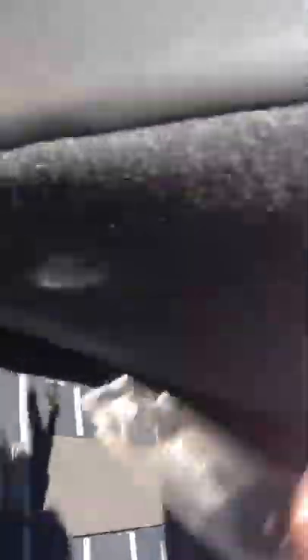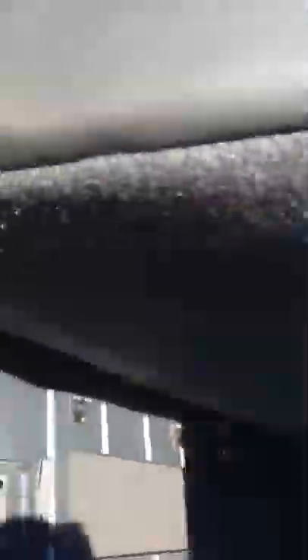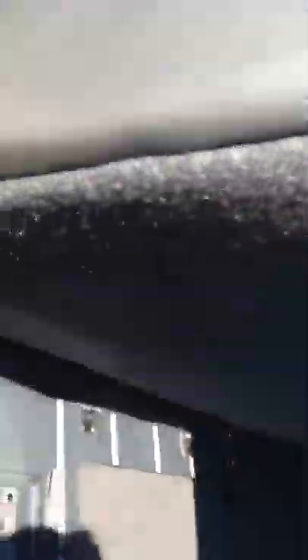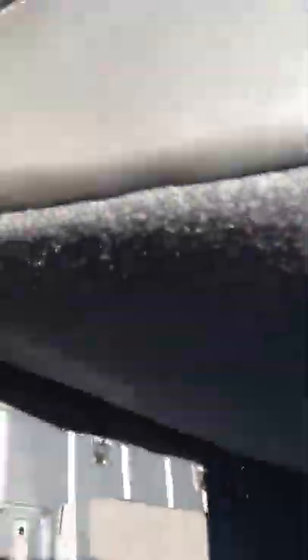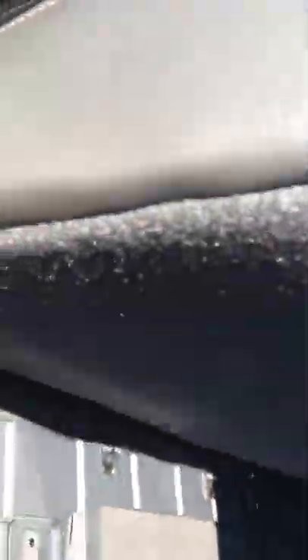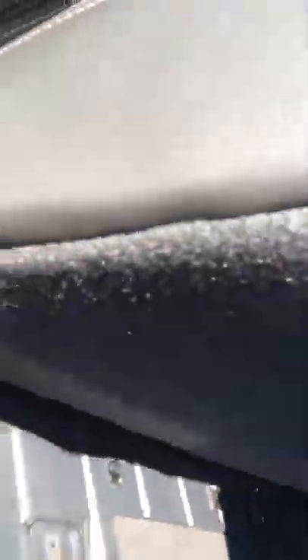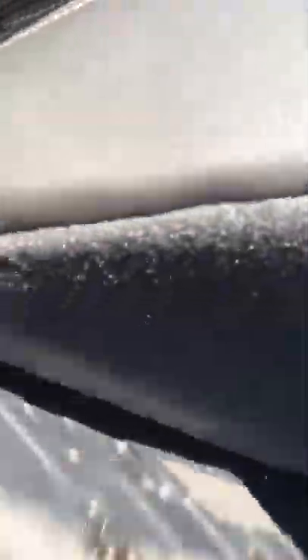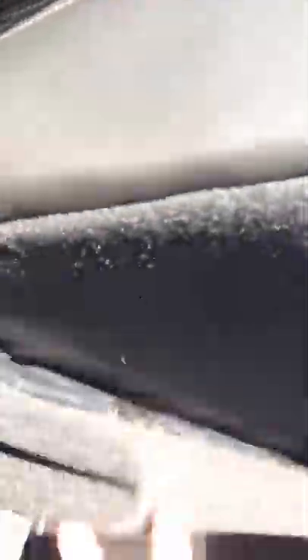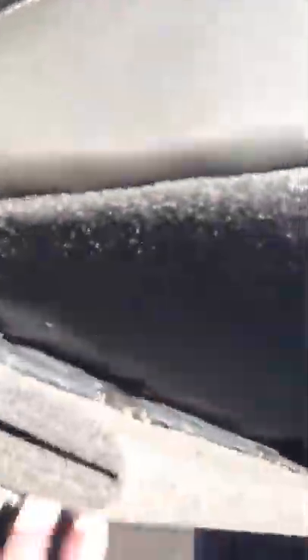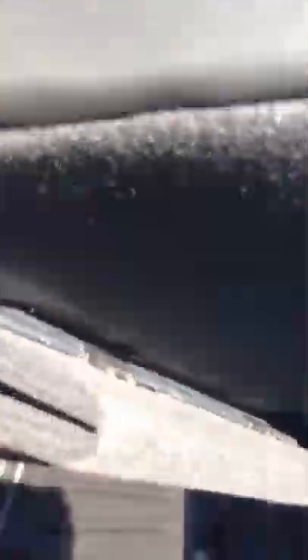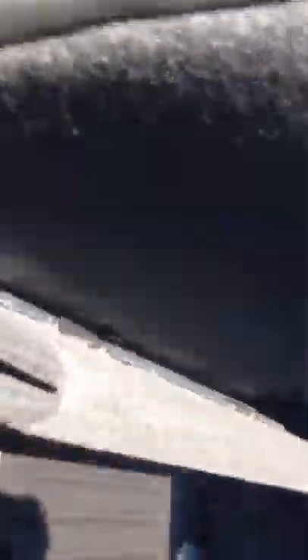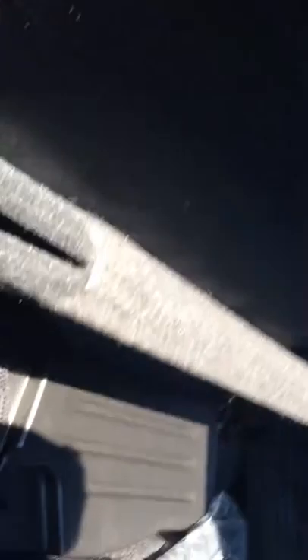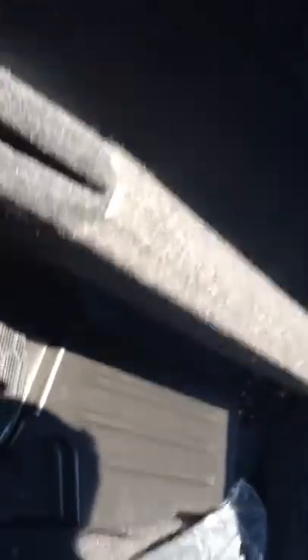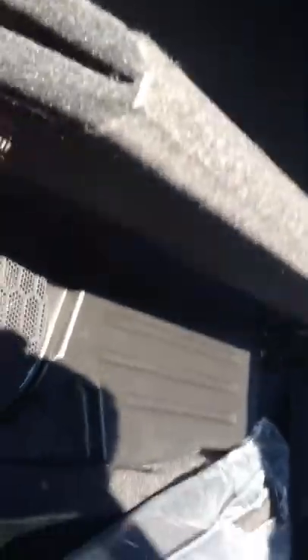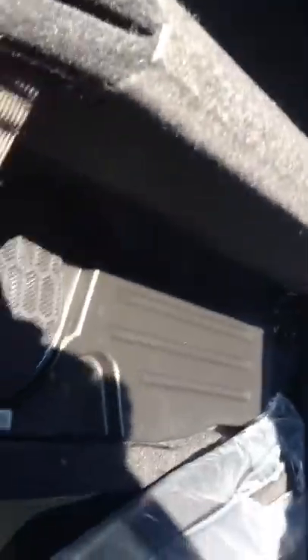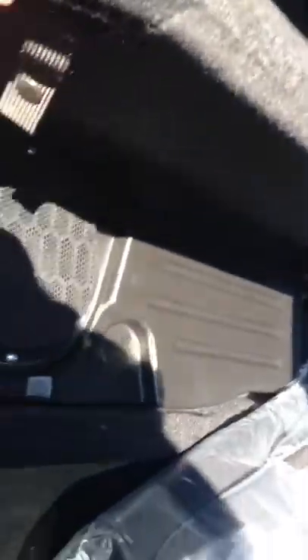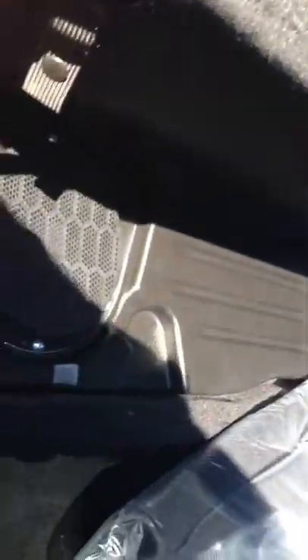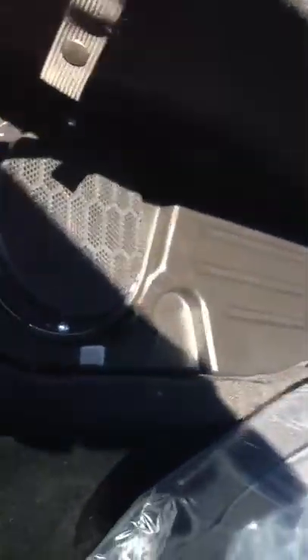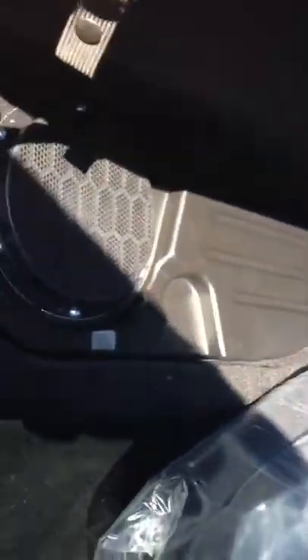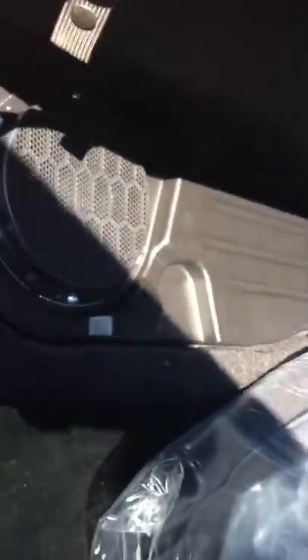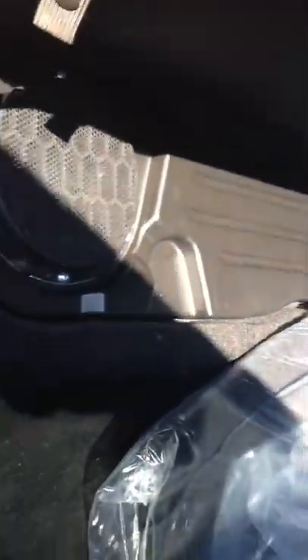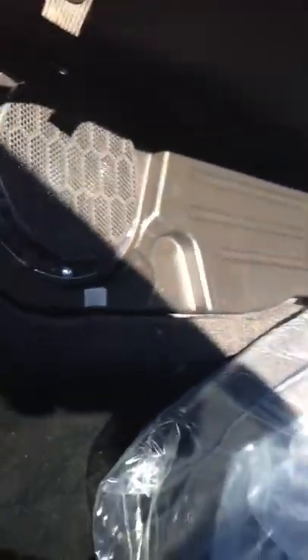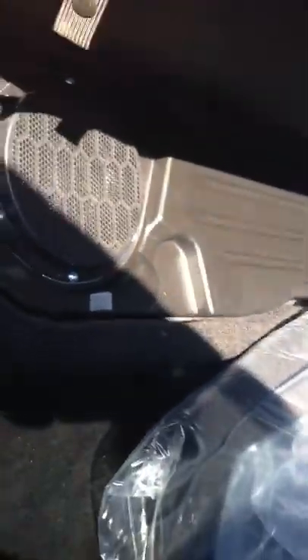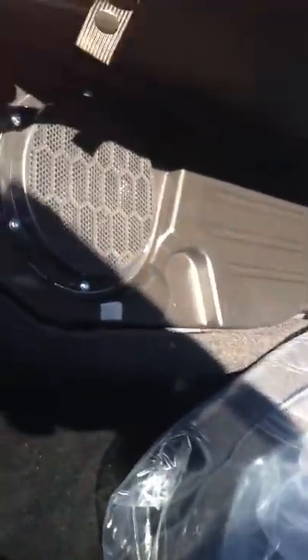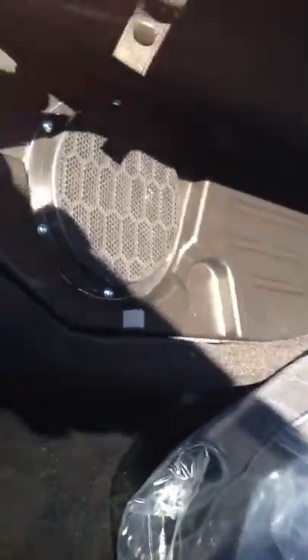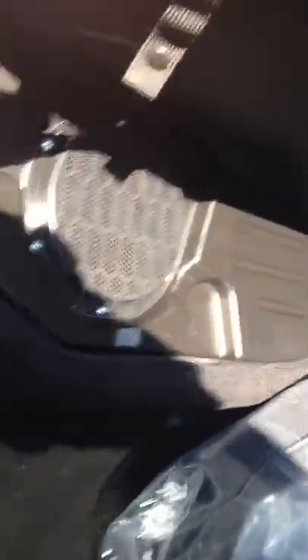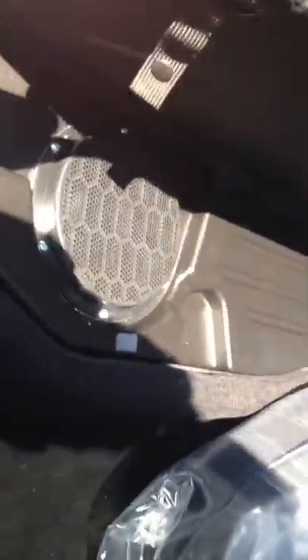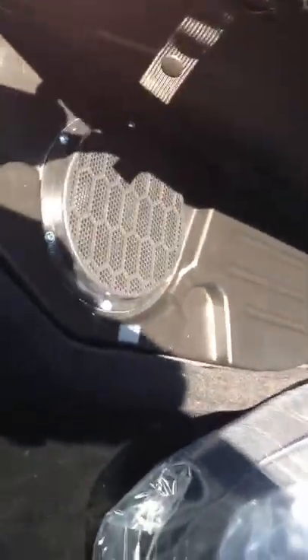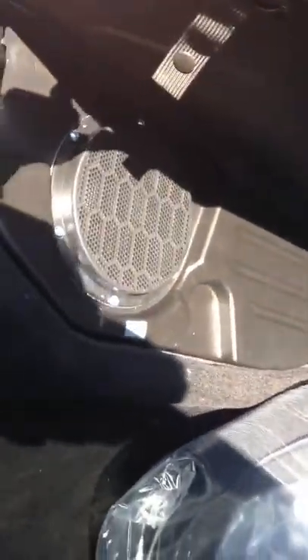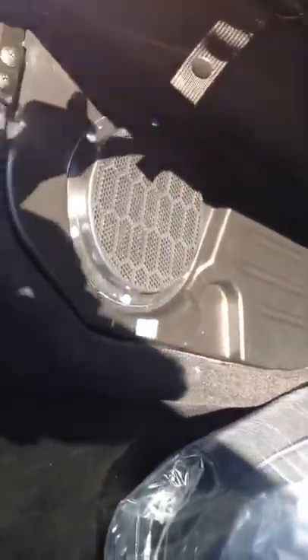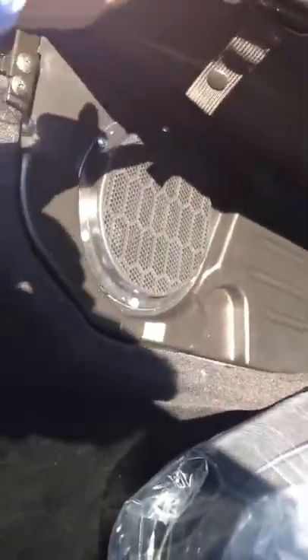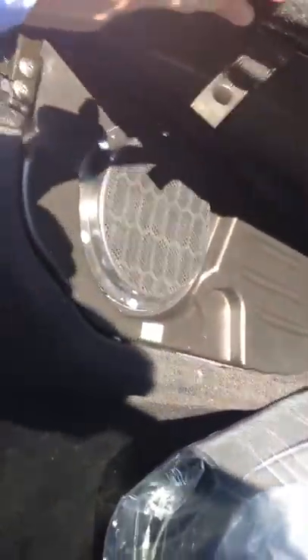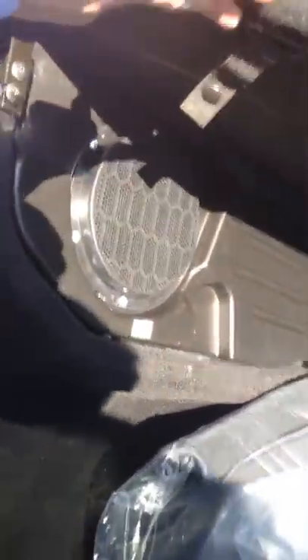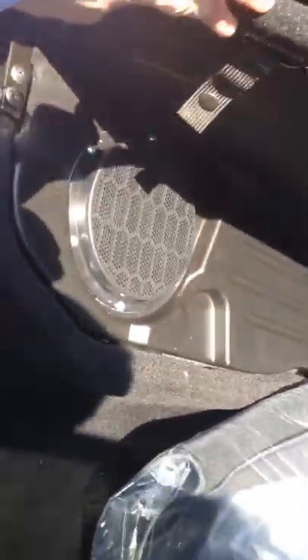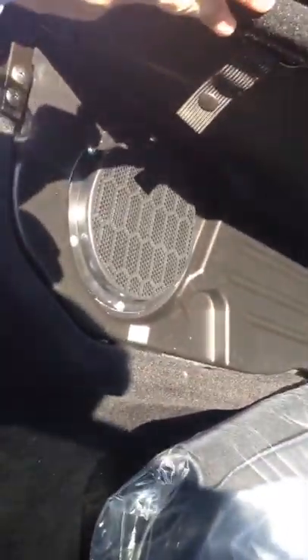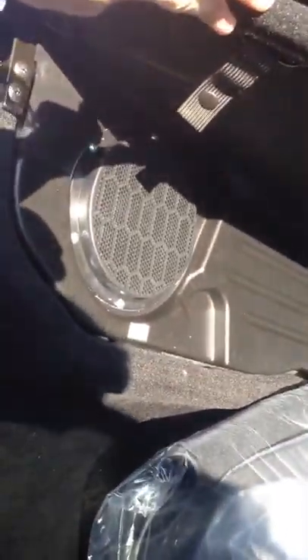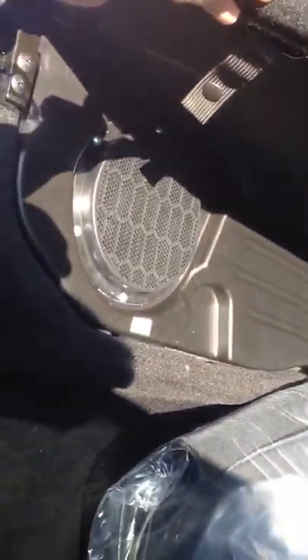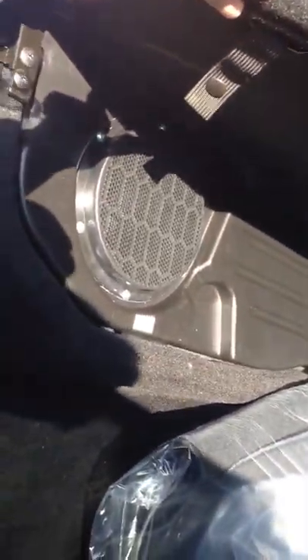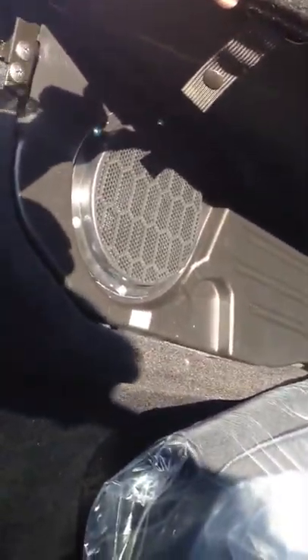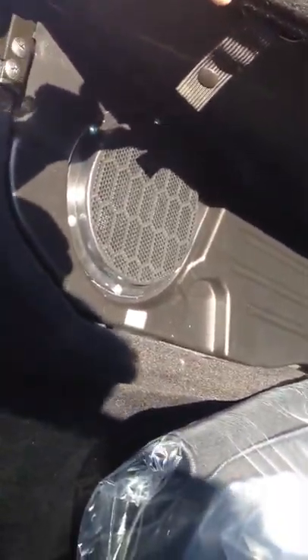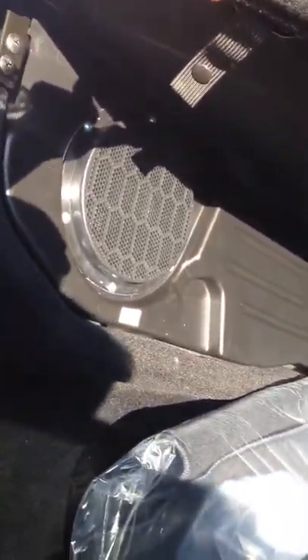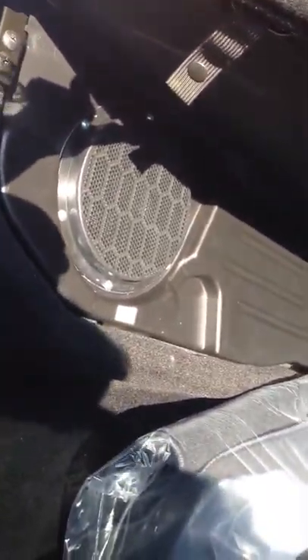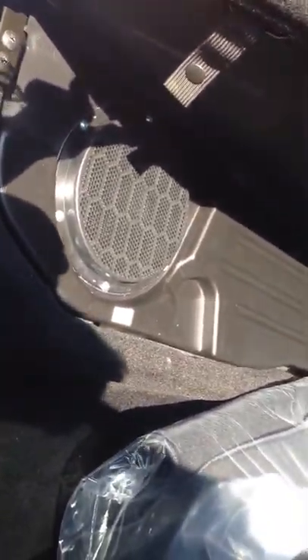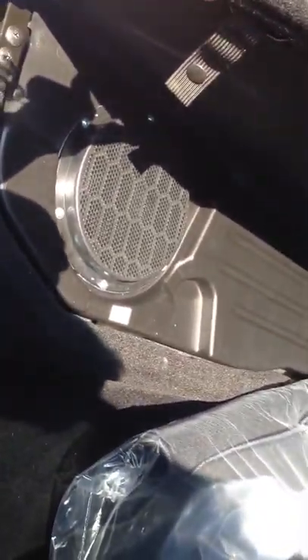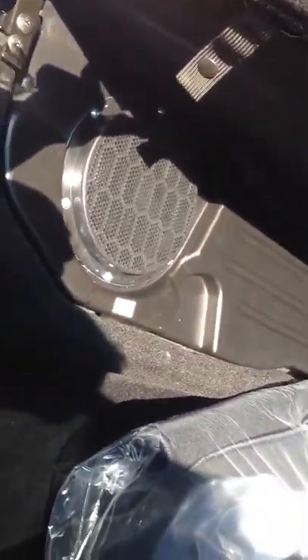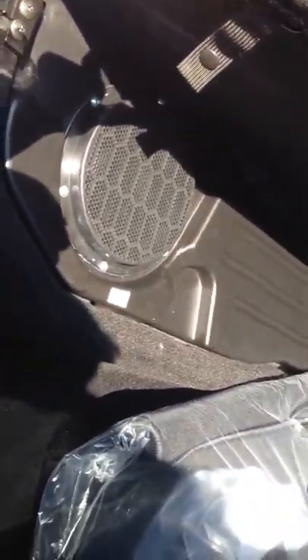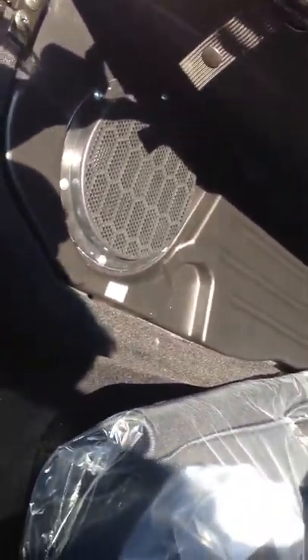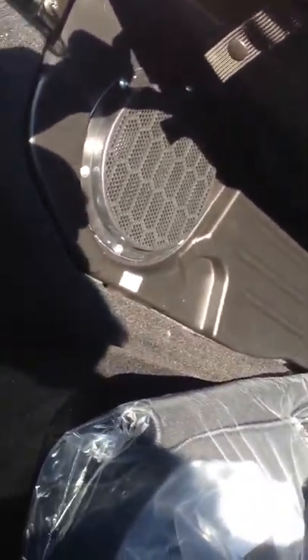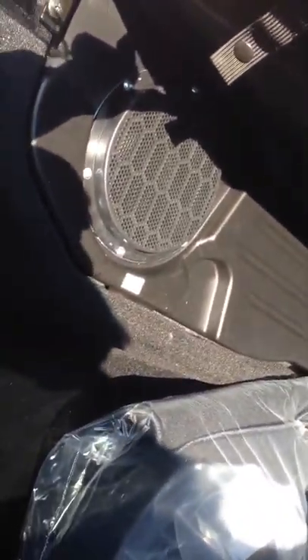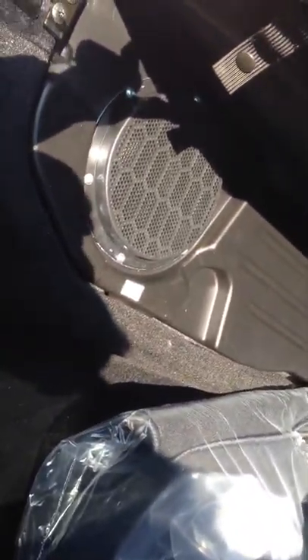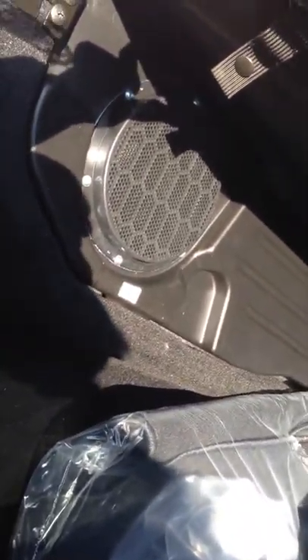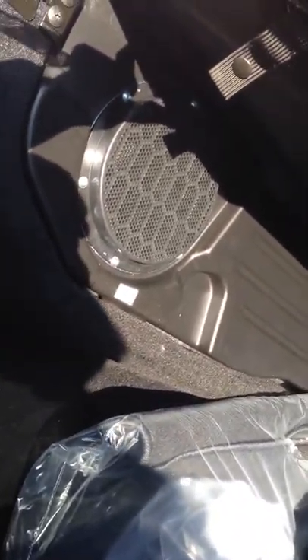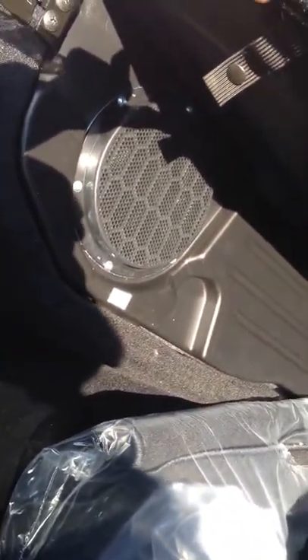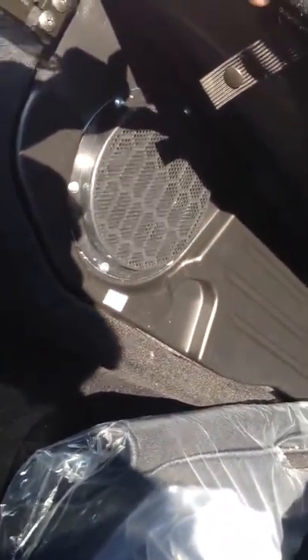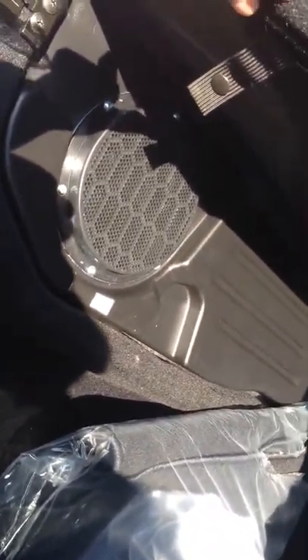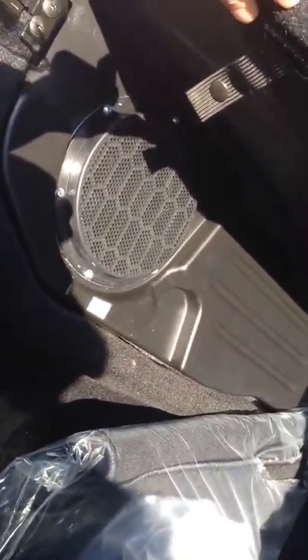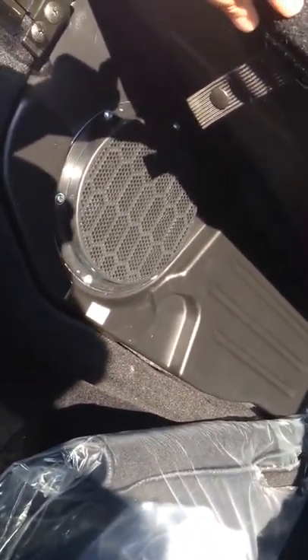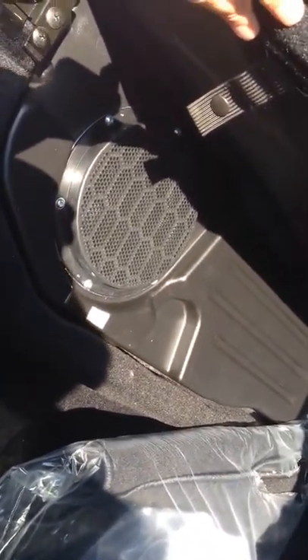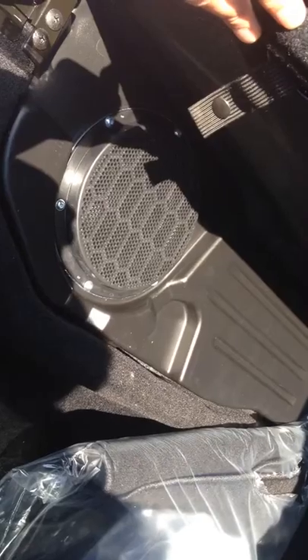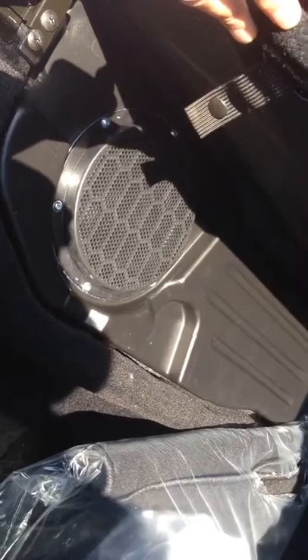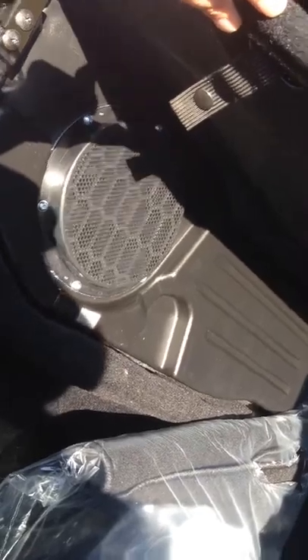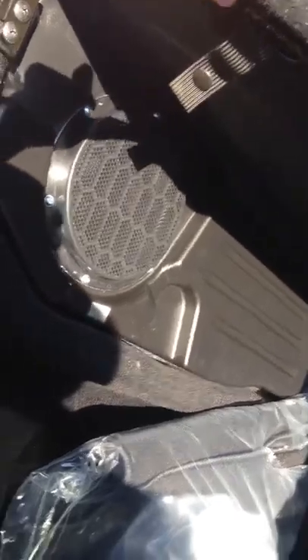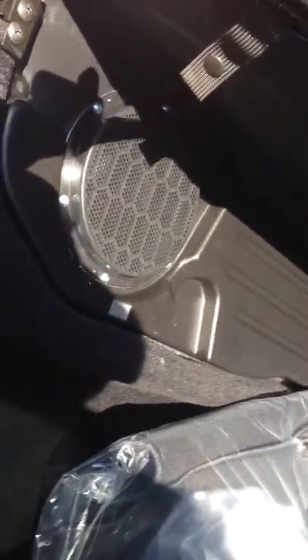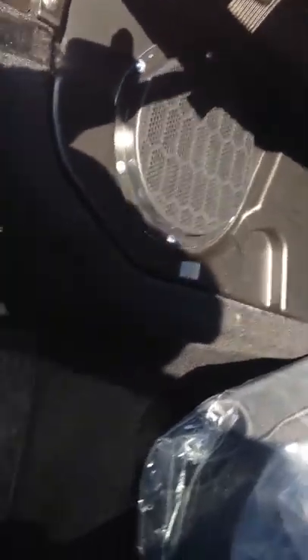Under here you have an Alpine 8-inch subwoofer and amplifier, so you're going to get some really good sound quality.